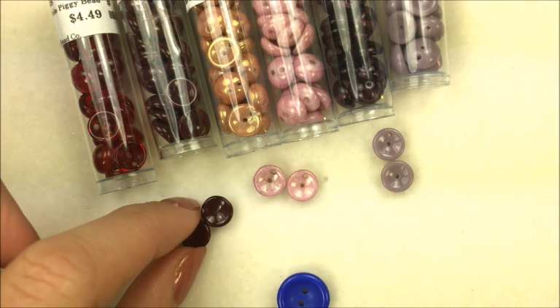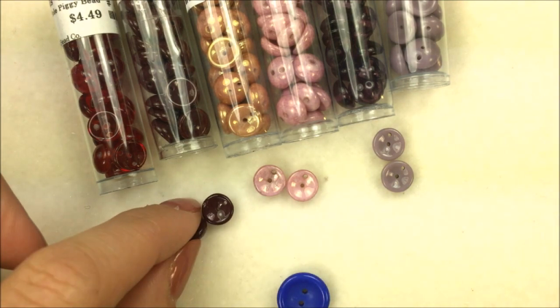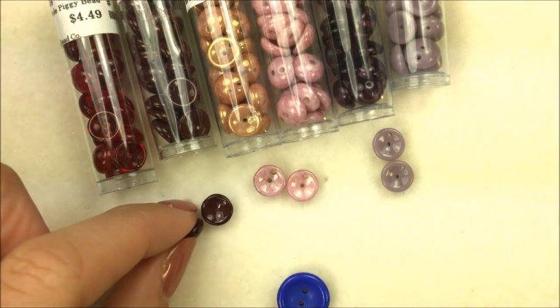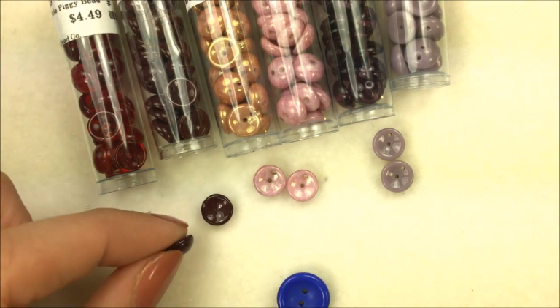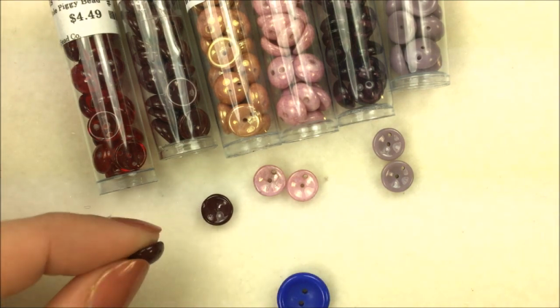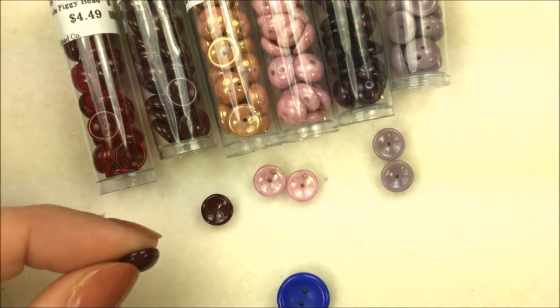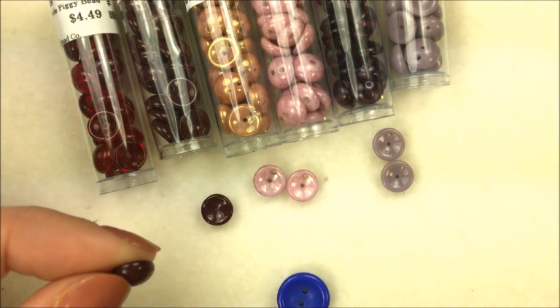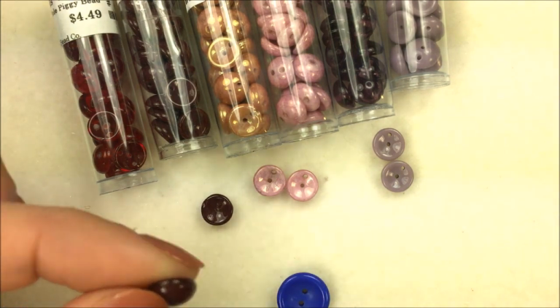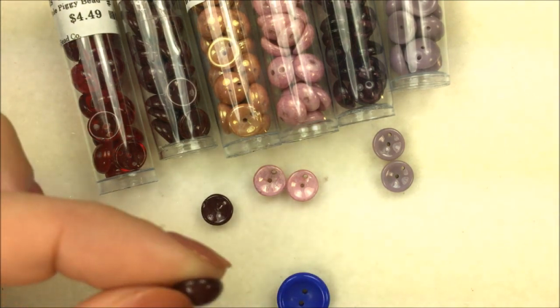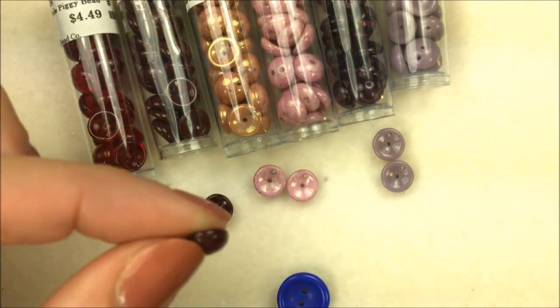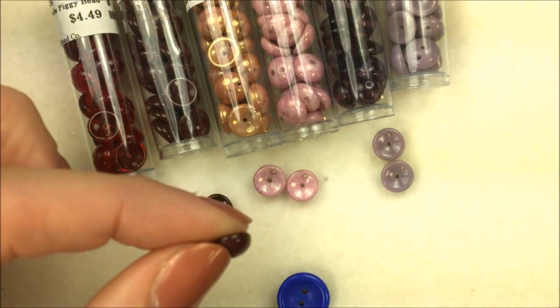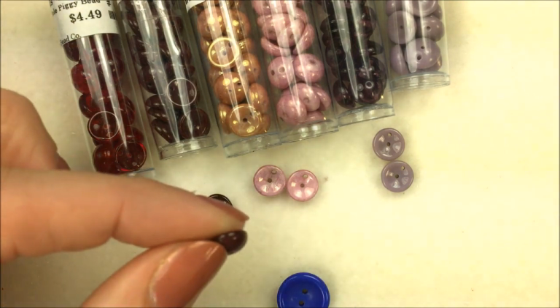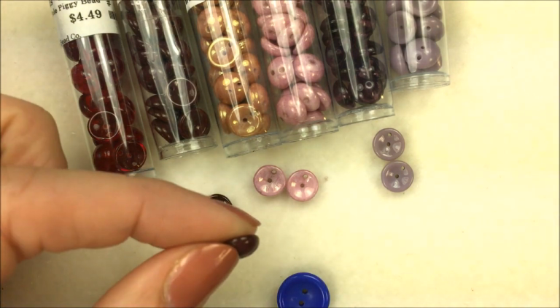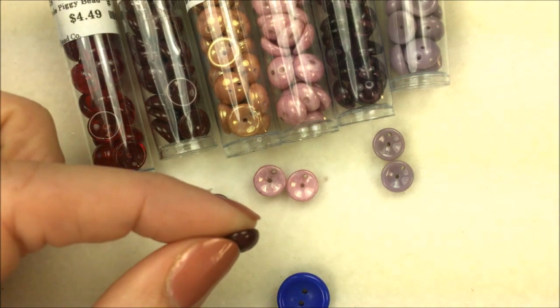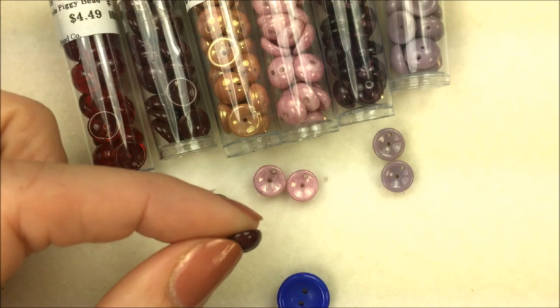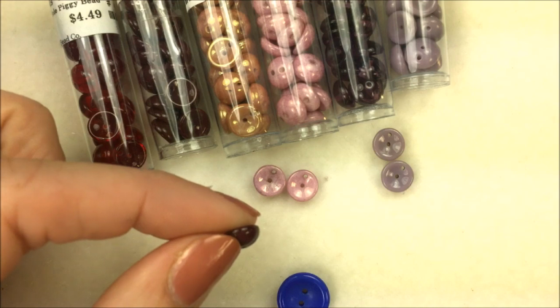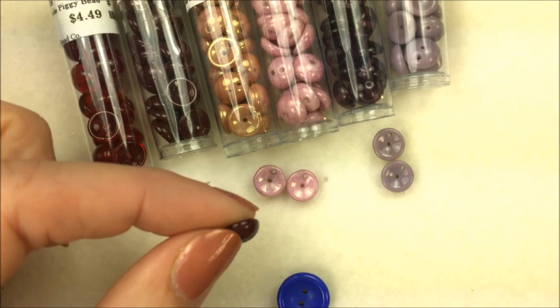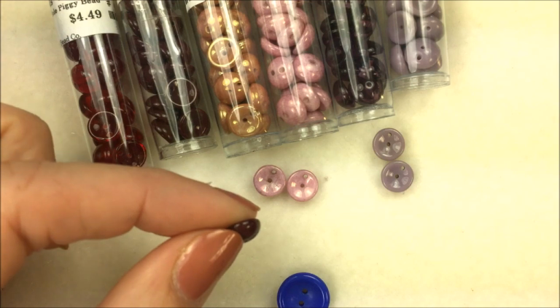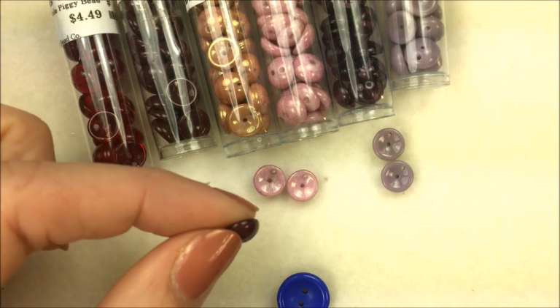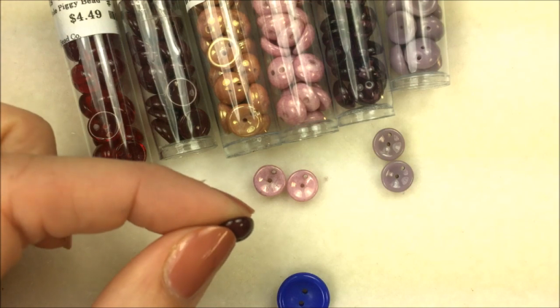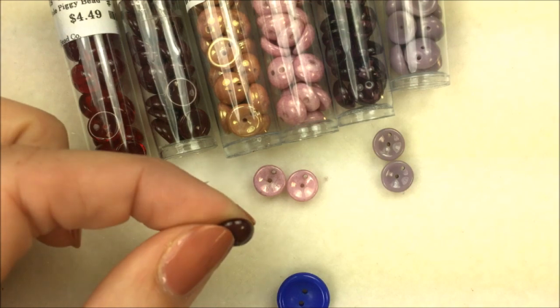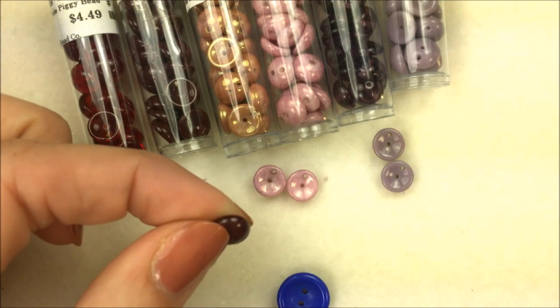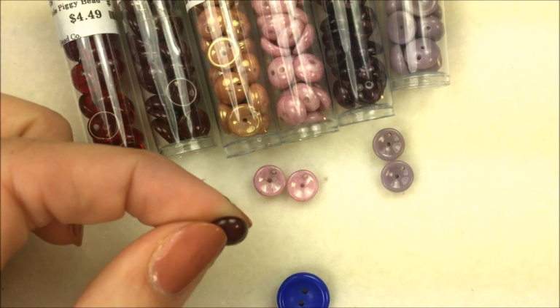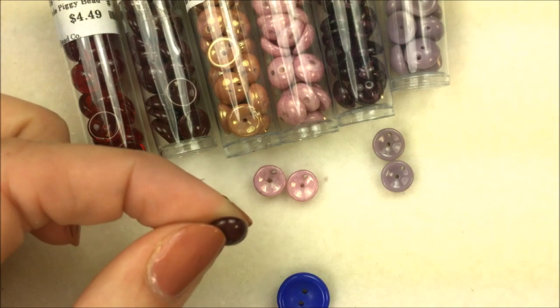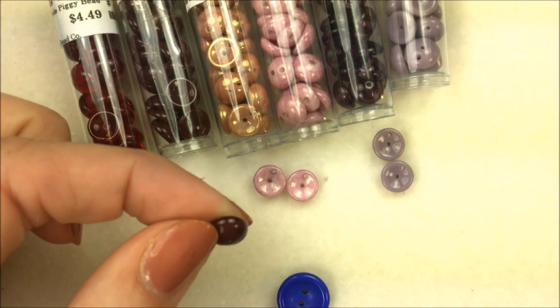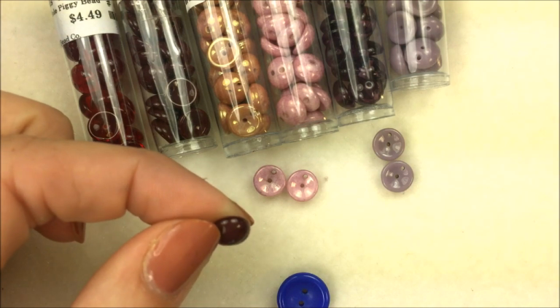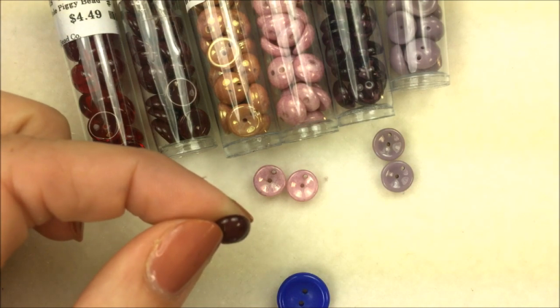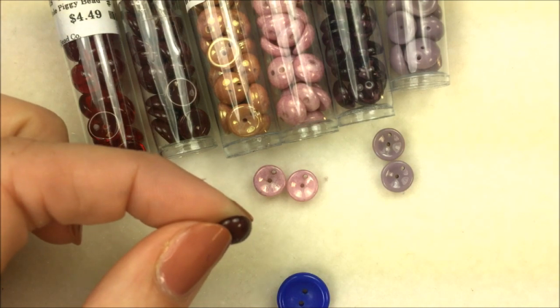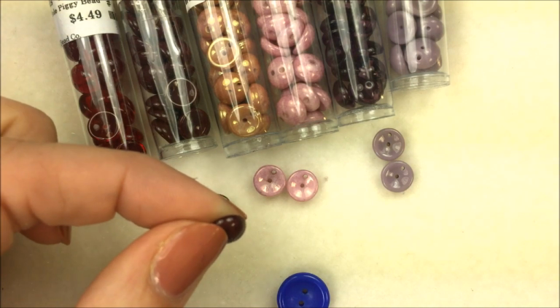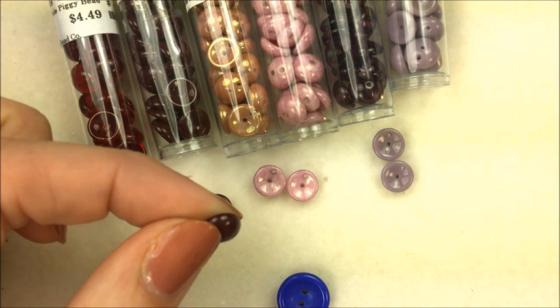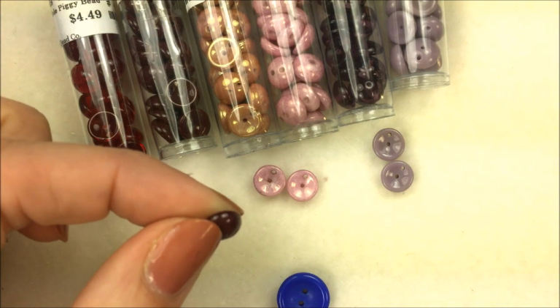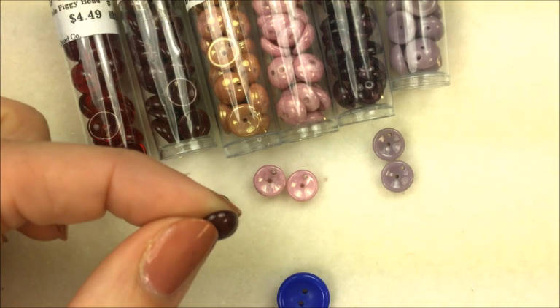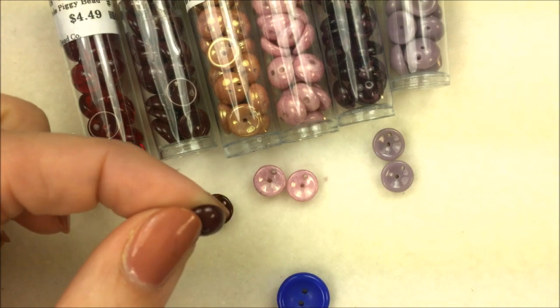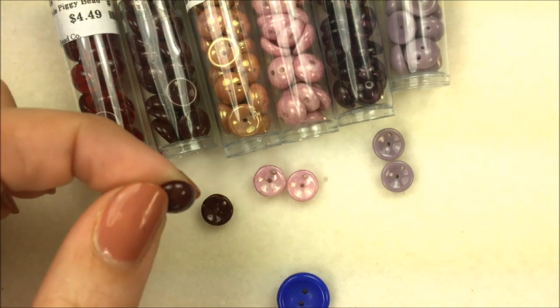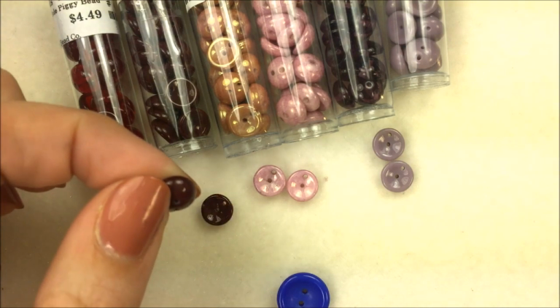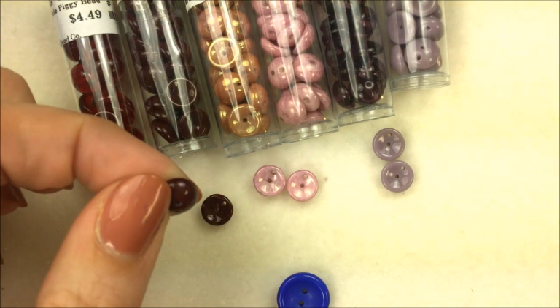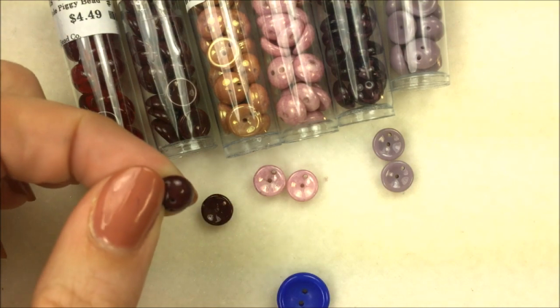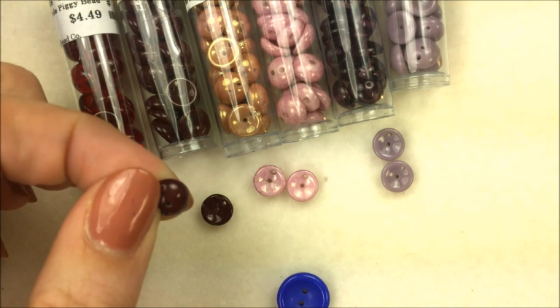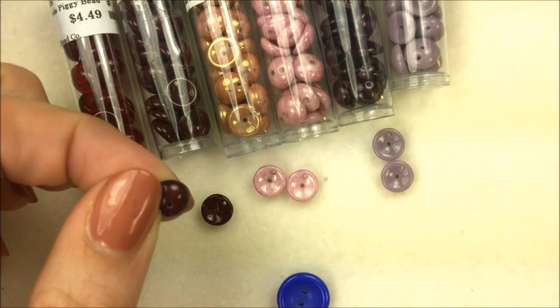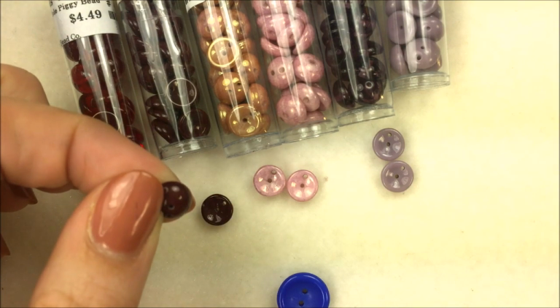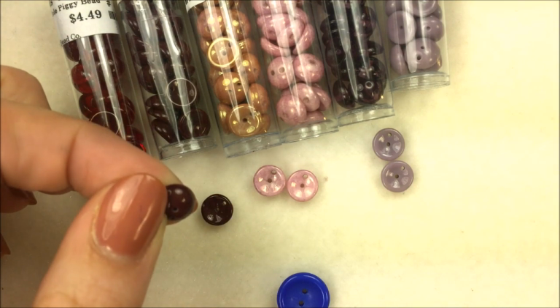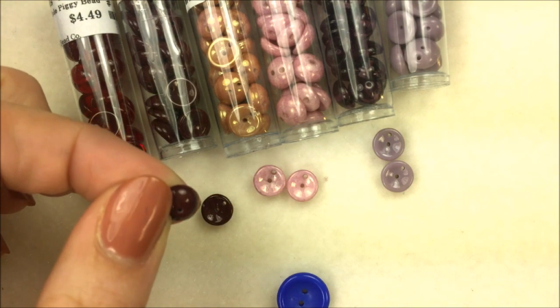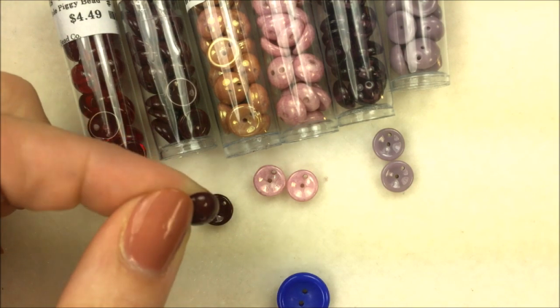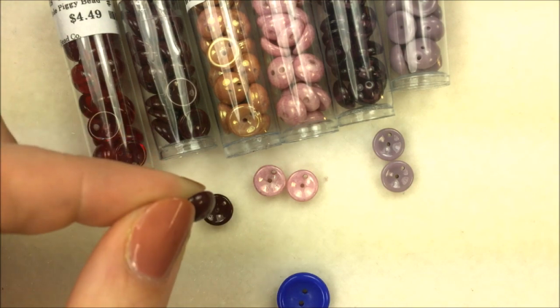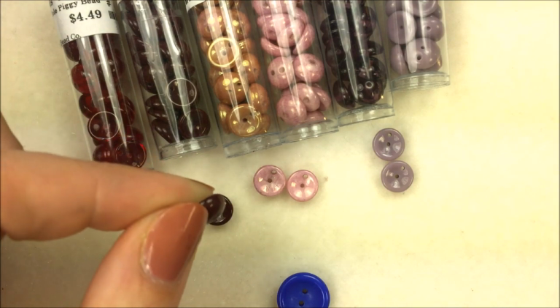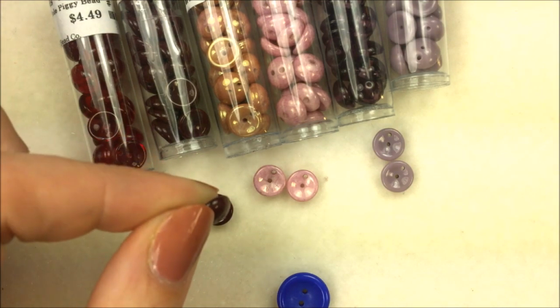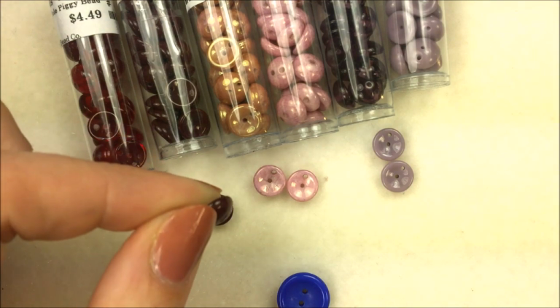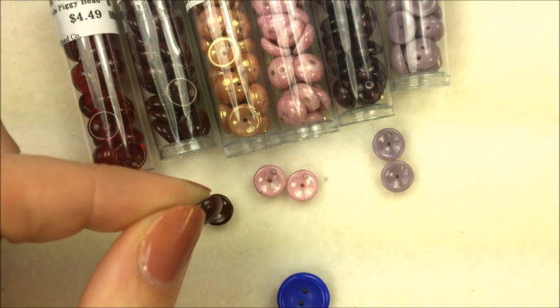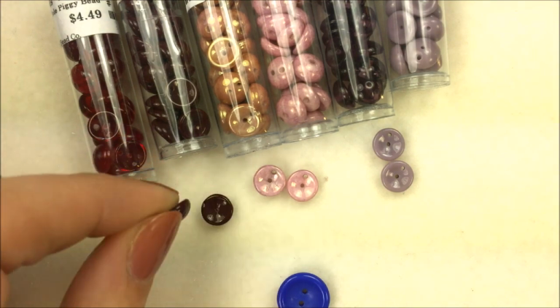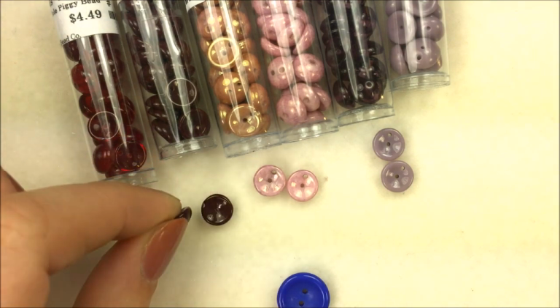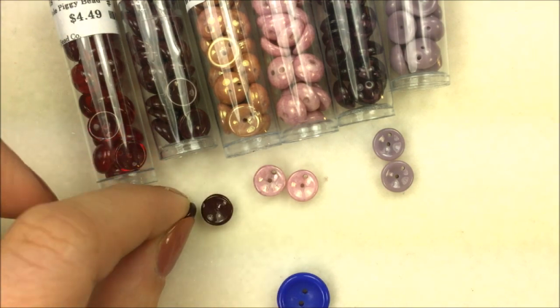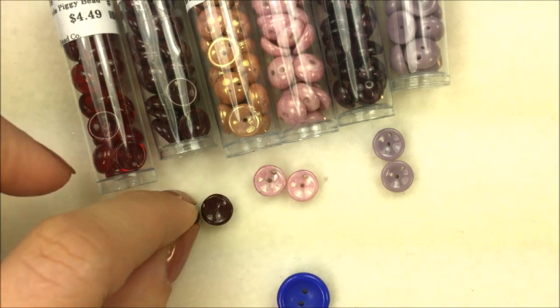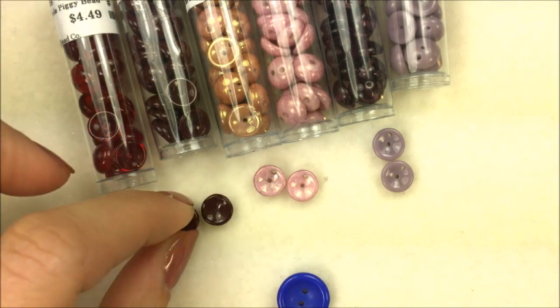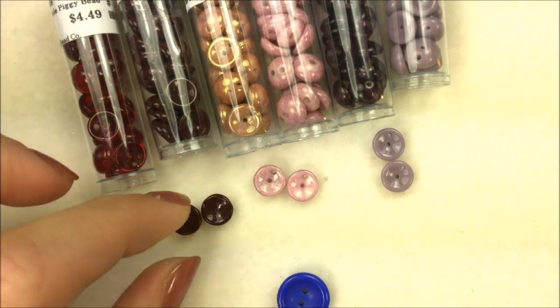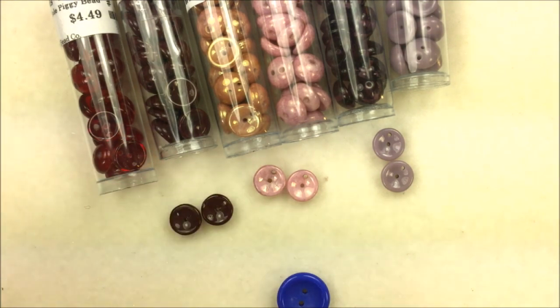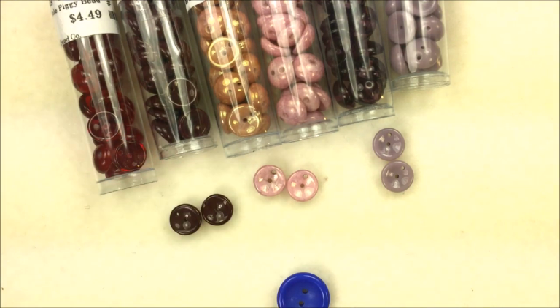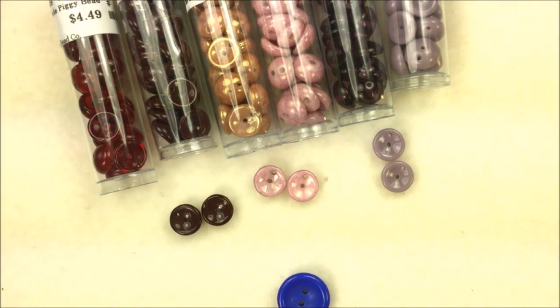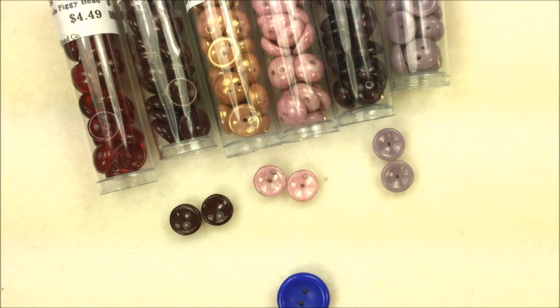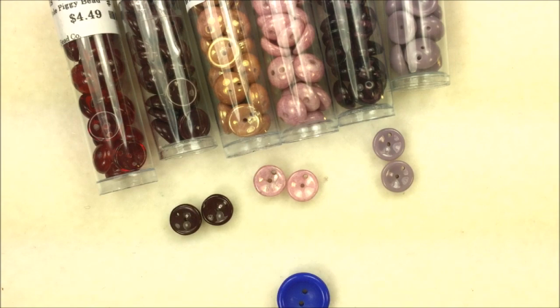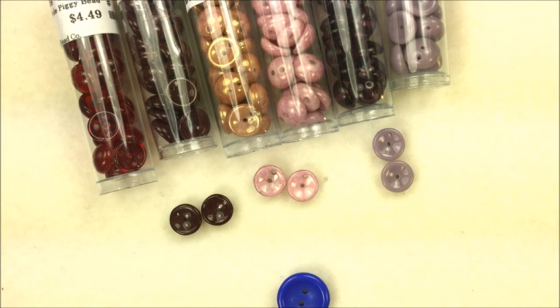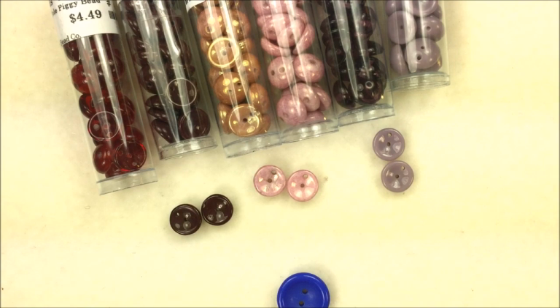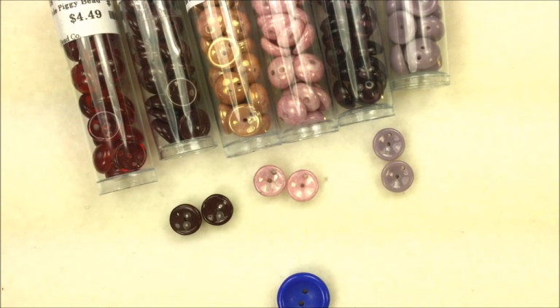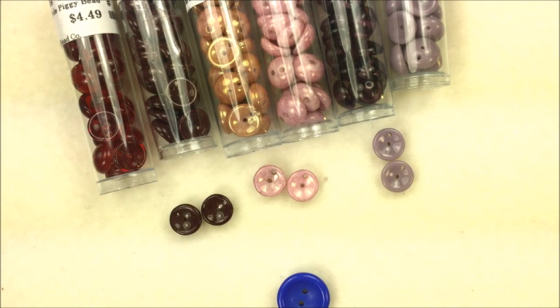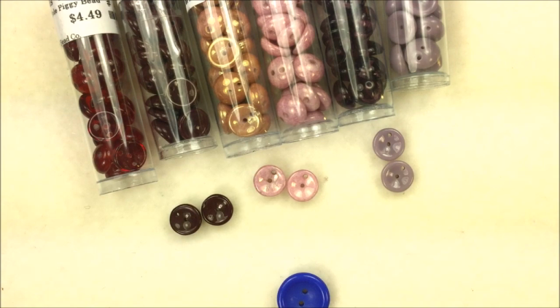I've also seen them used by people who don't do bead weaving, just as regular beads — ignoring the outer edge hole and just going through the center.